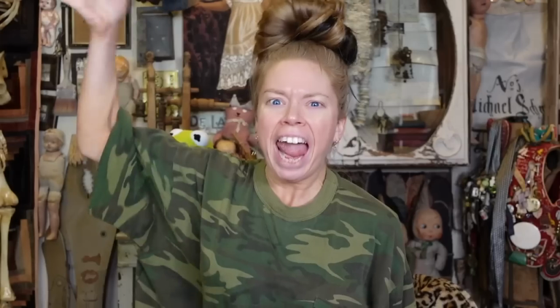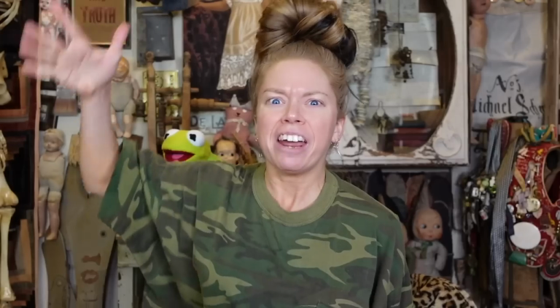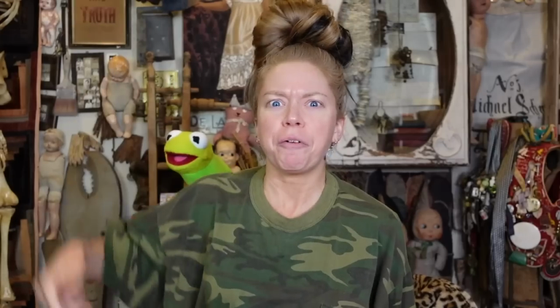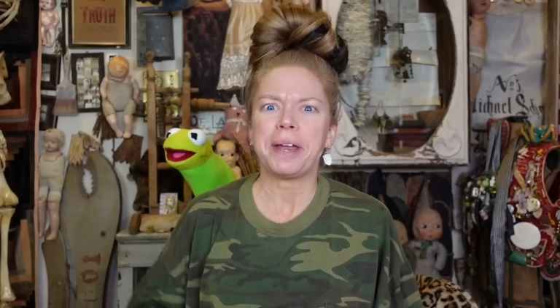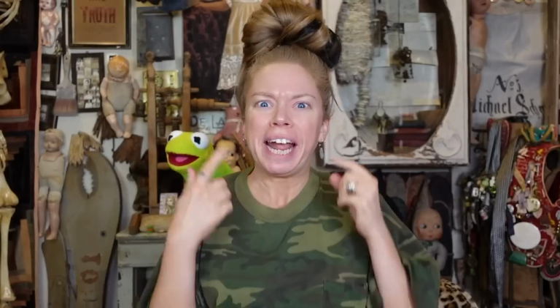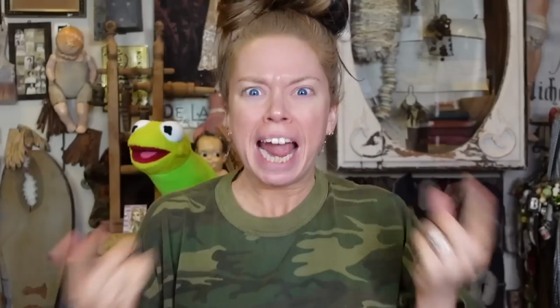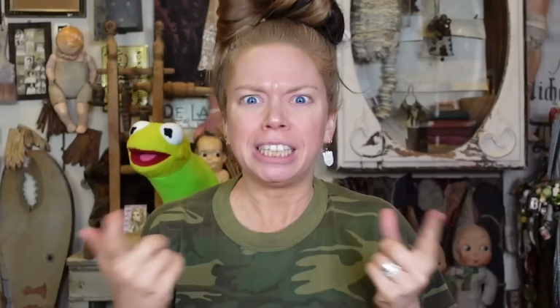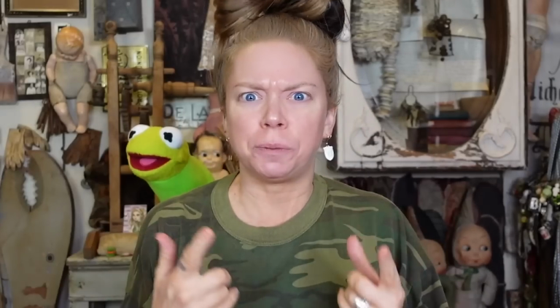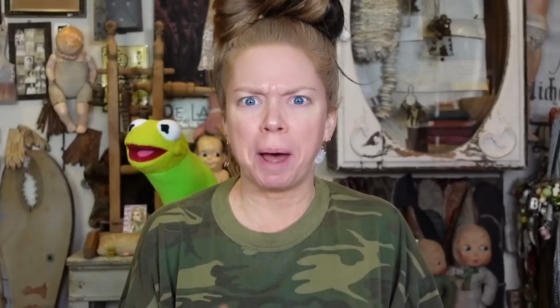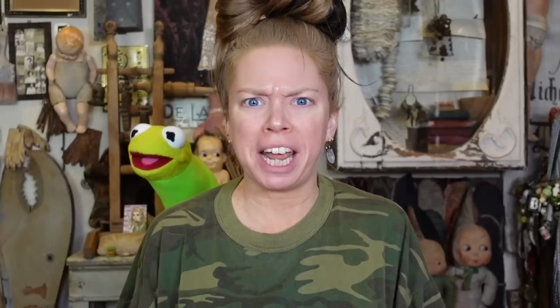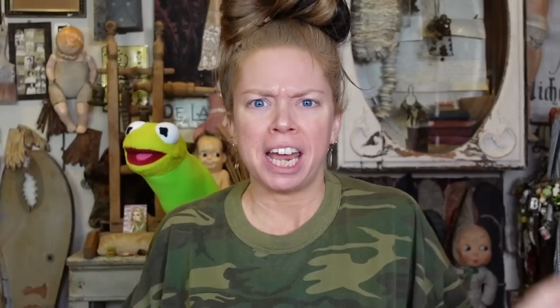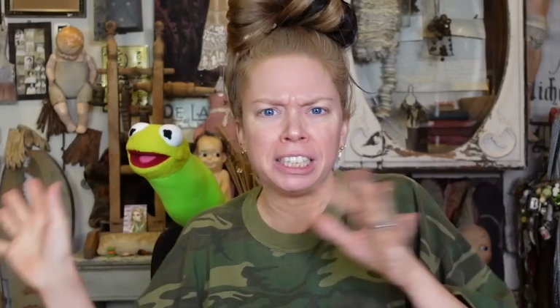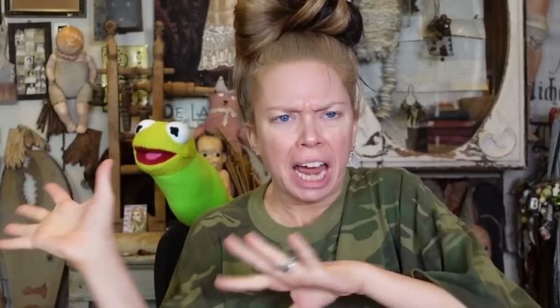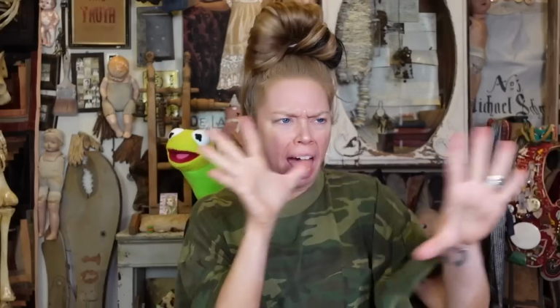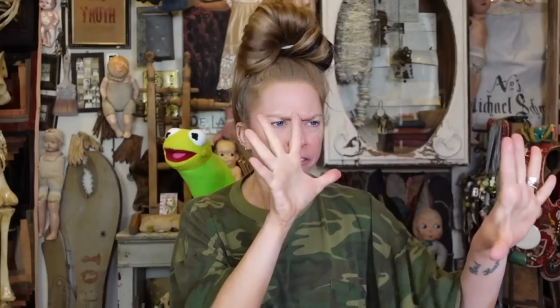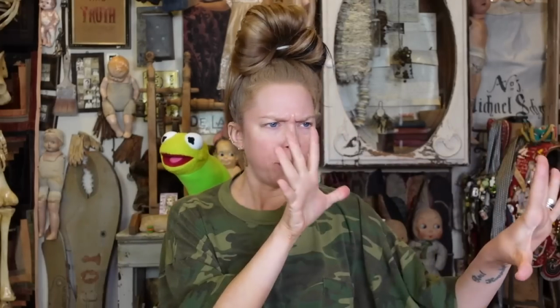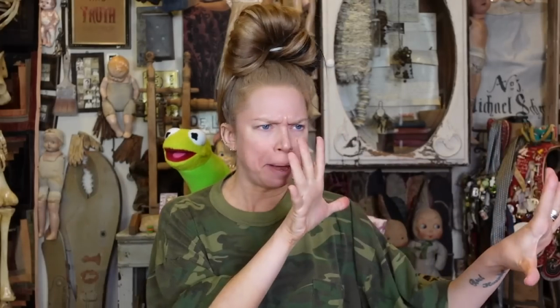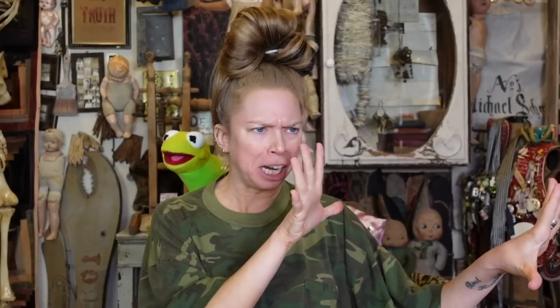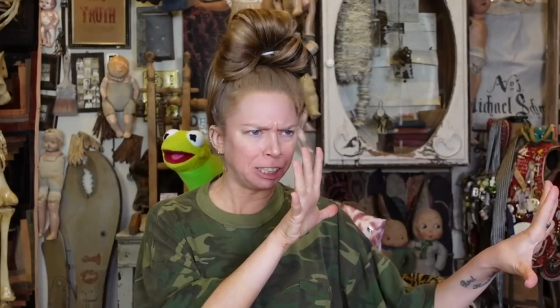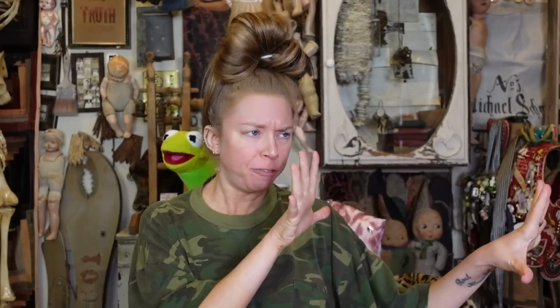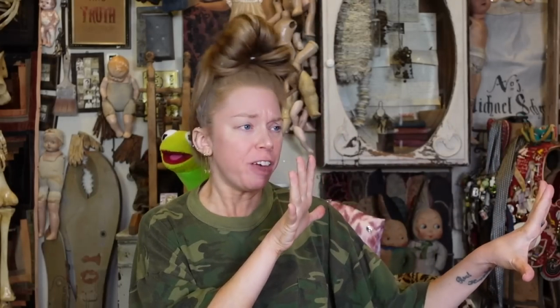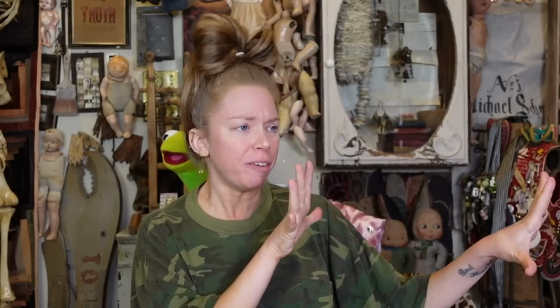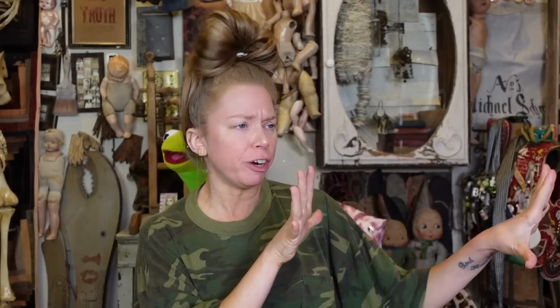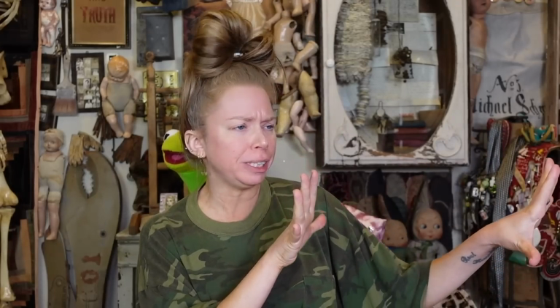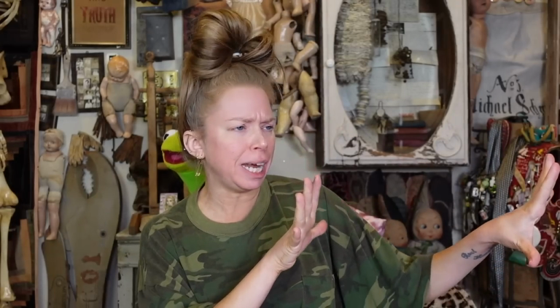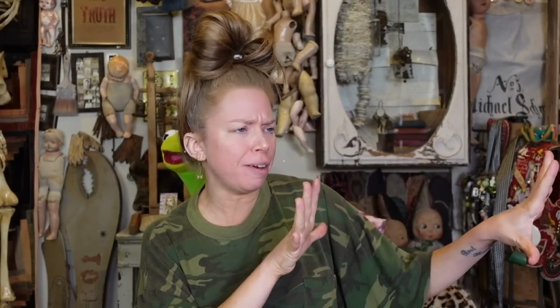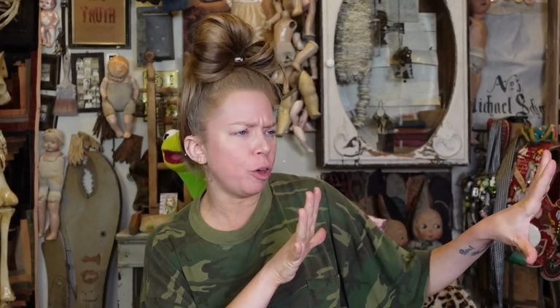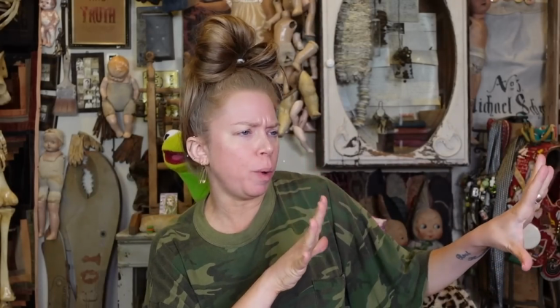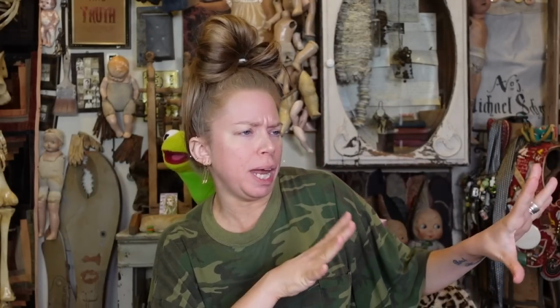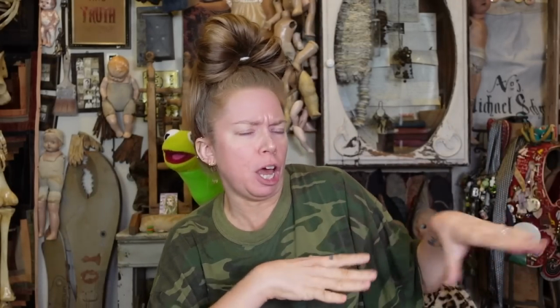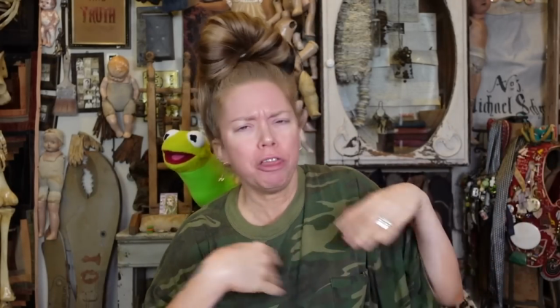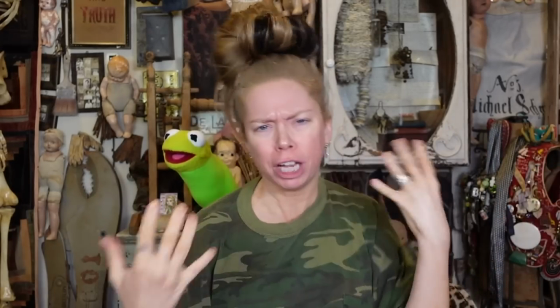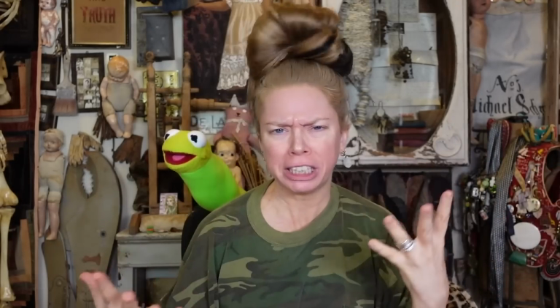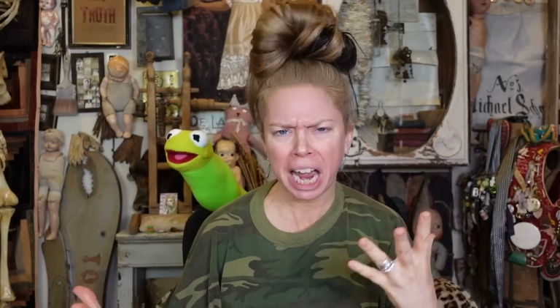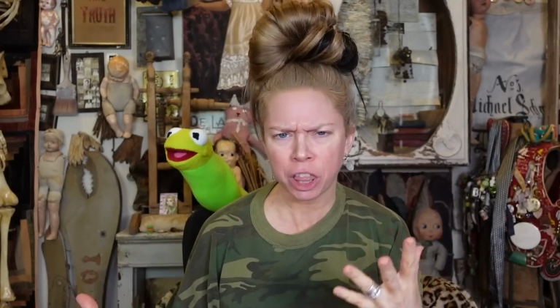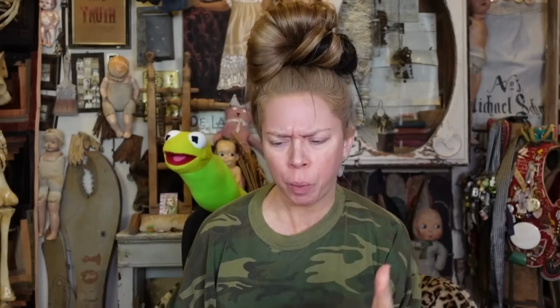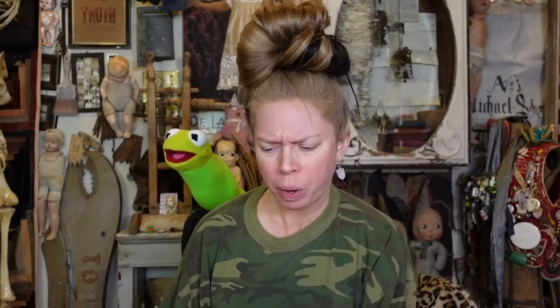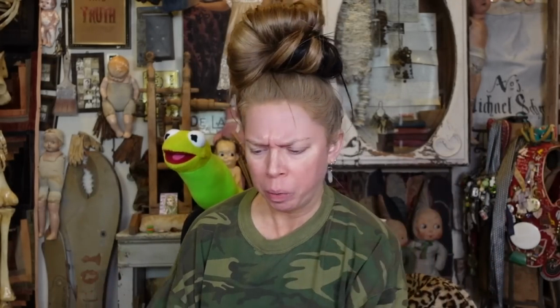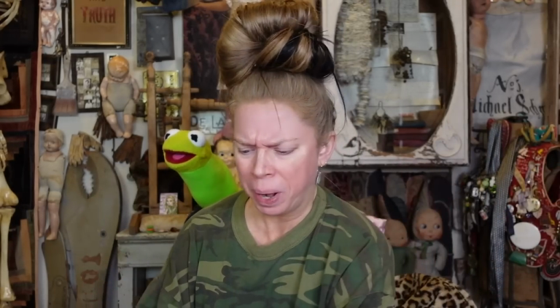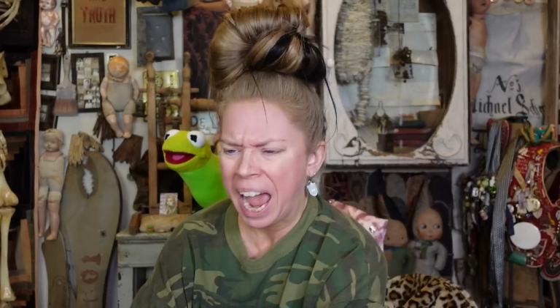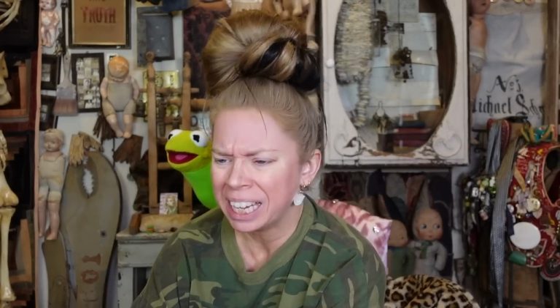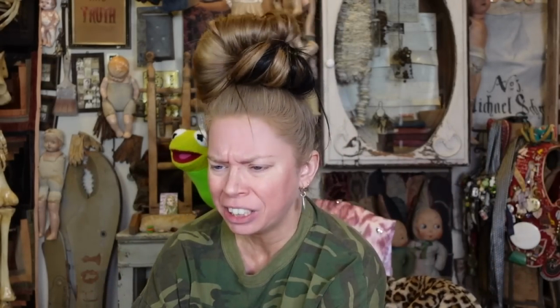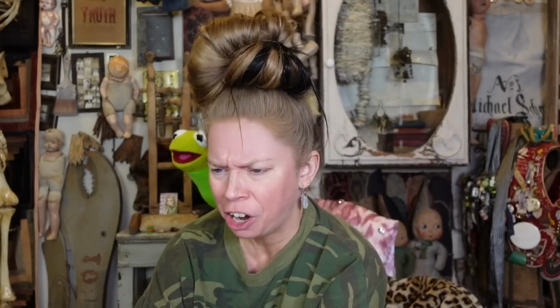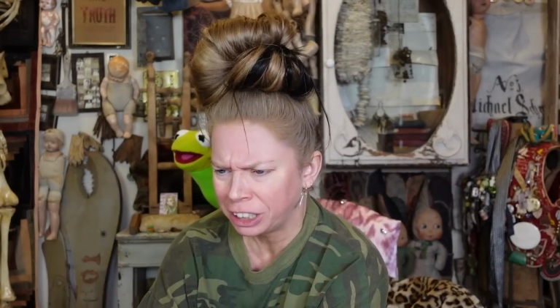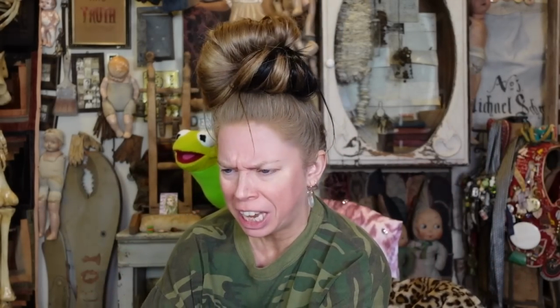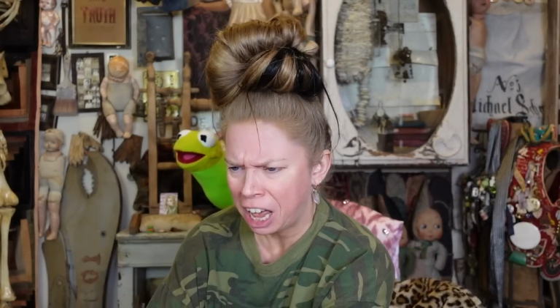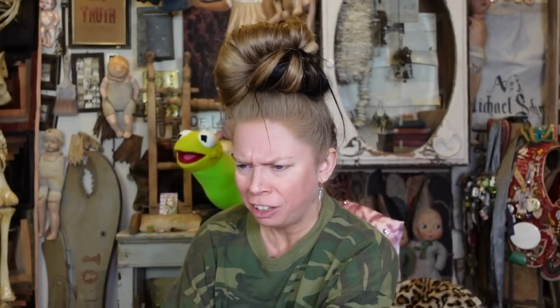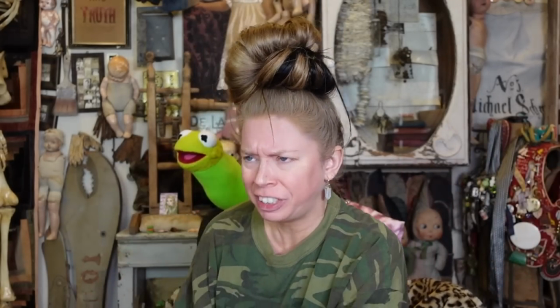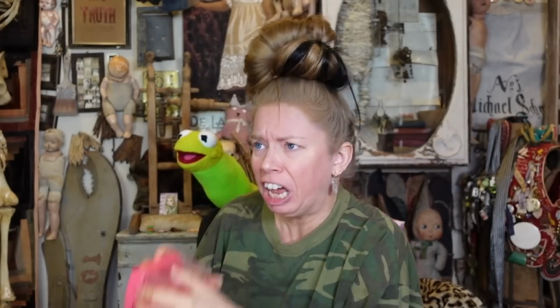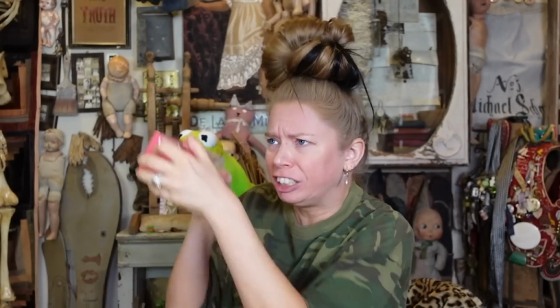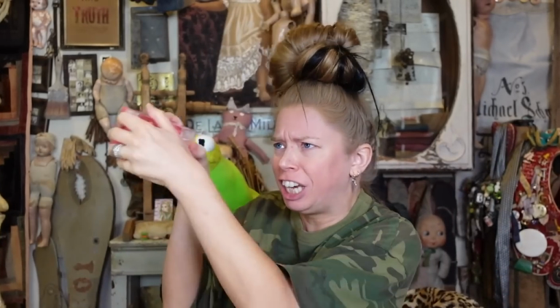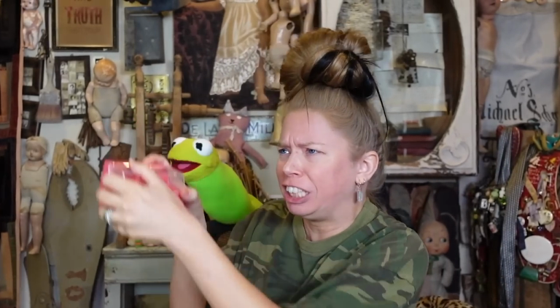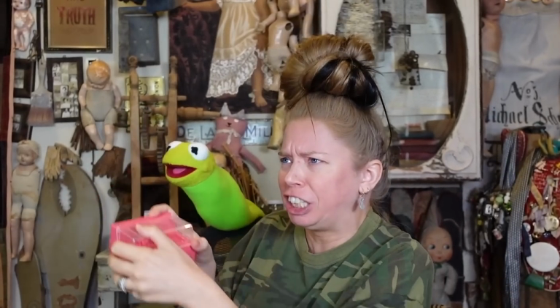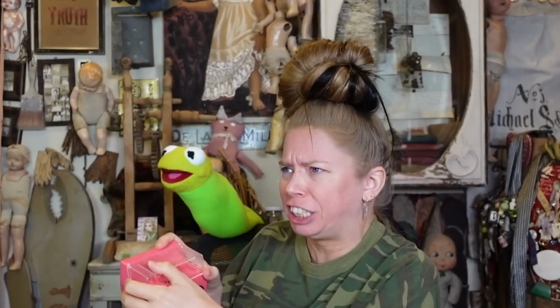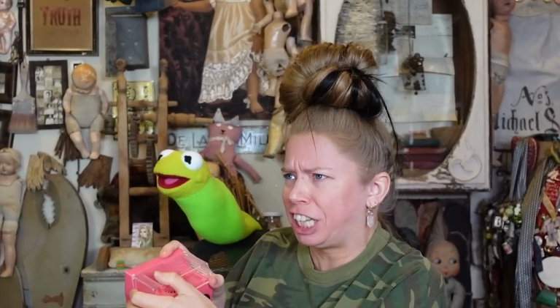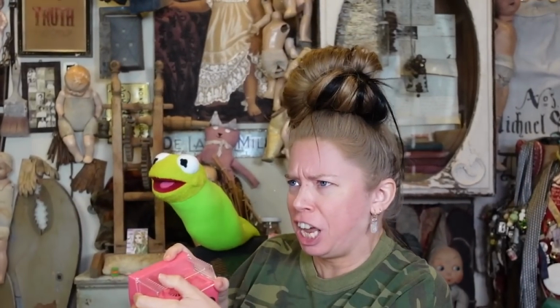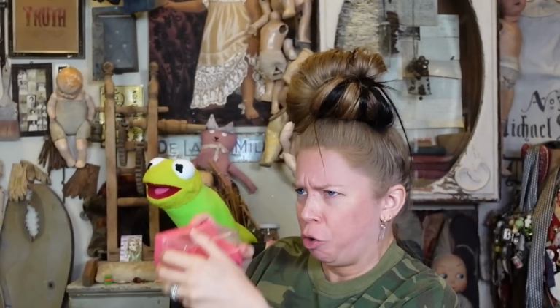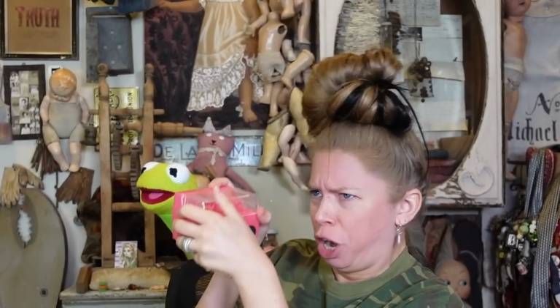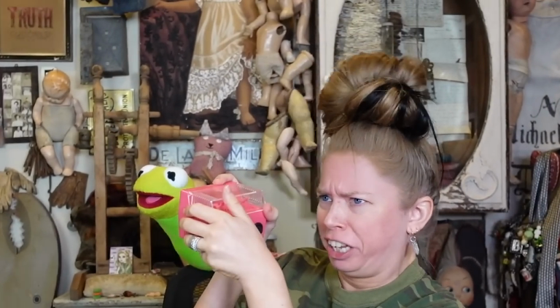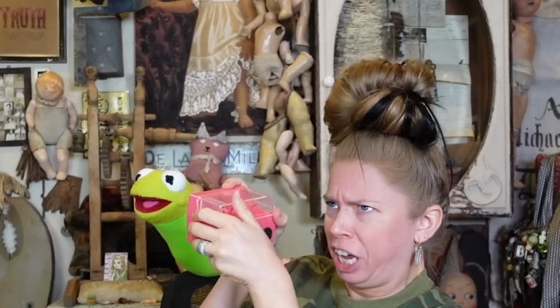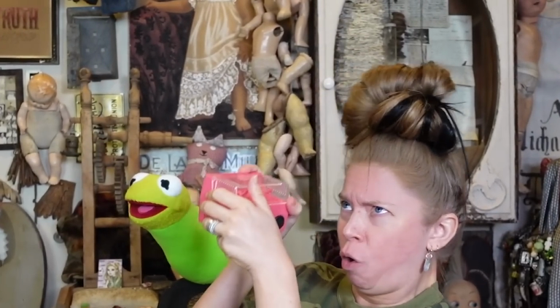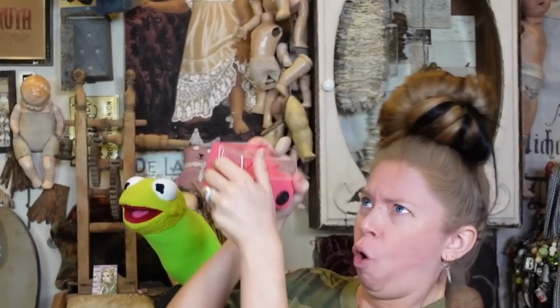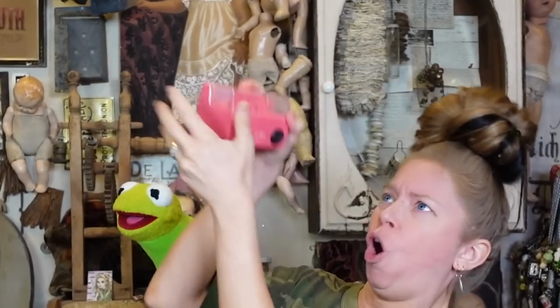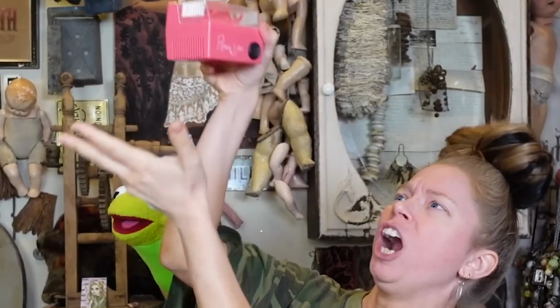Hey everybody, it's Bunny and it's everybody's favorite day of the week — the day of the week when we ask ourselves, does this thing really work?